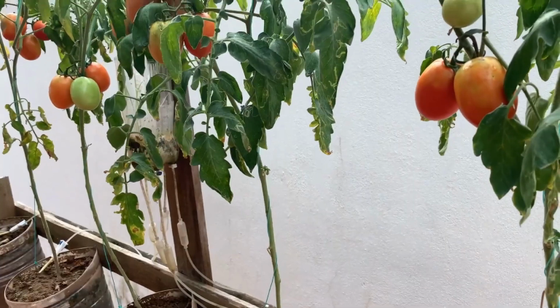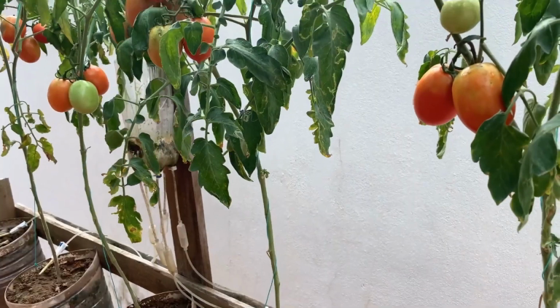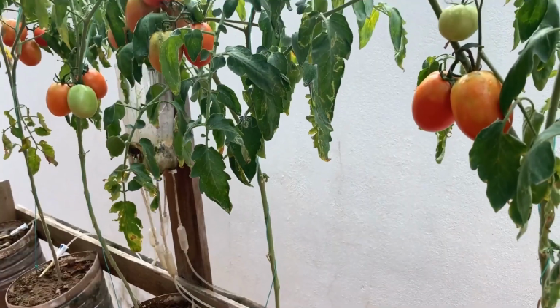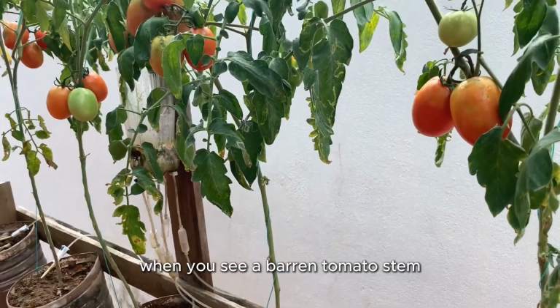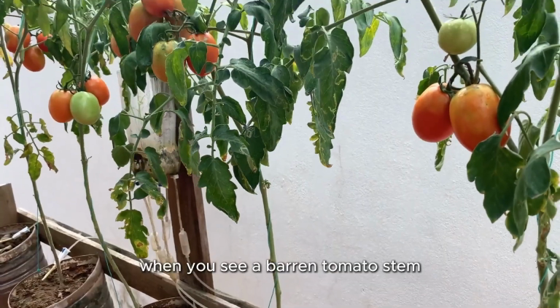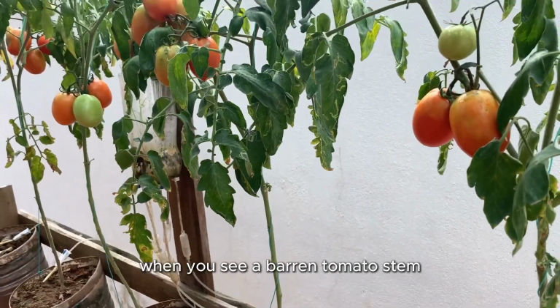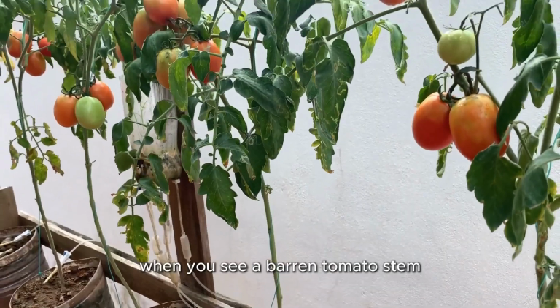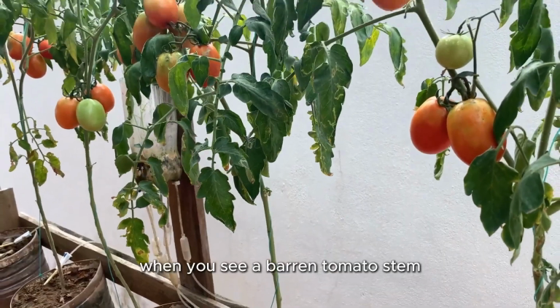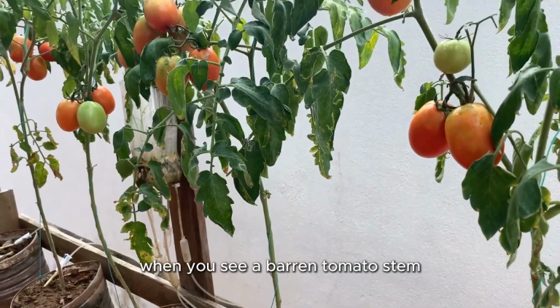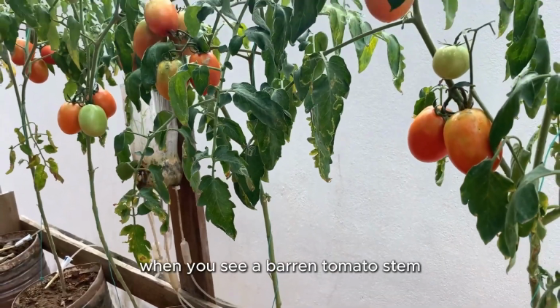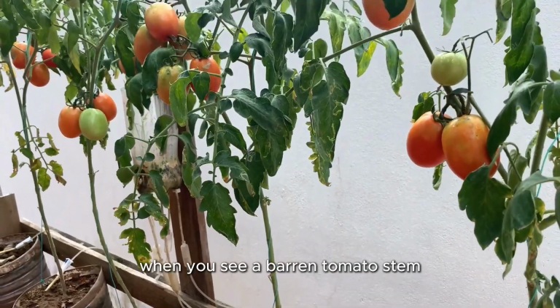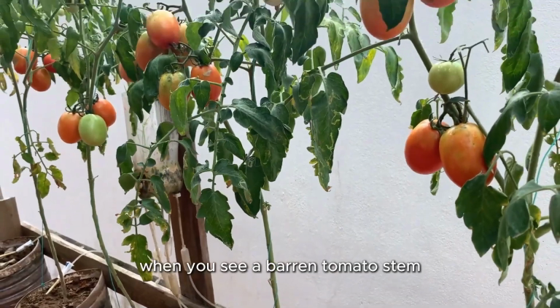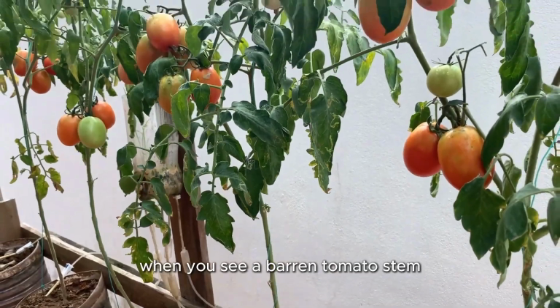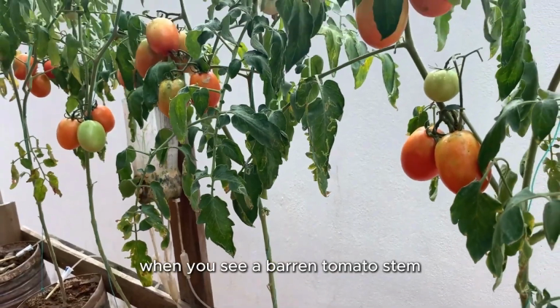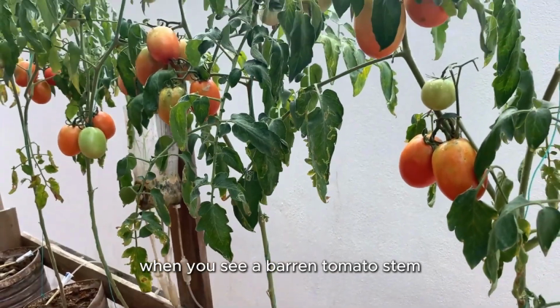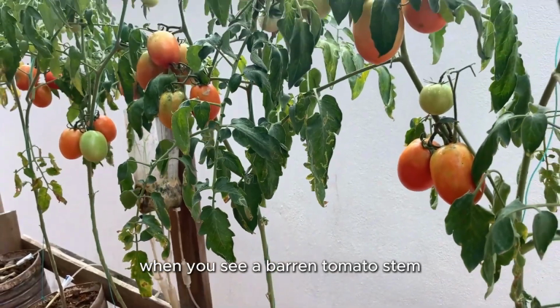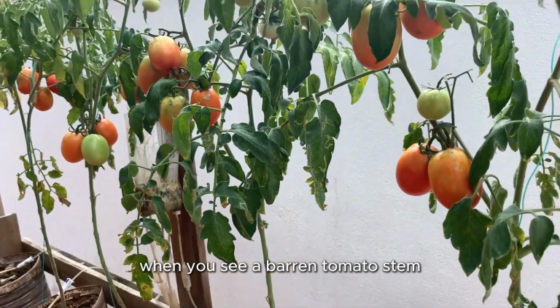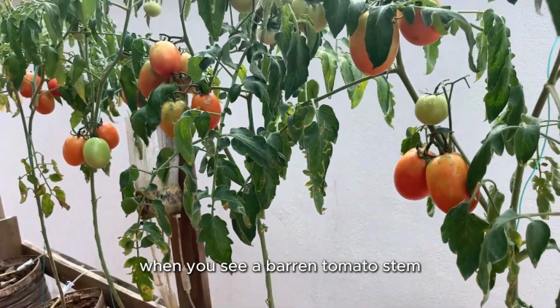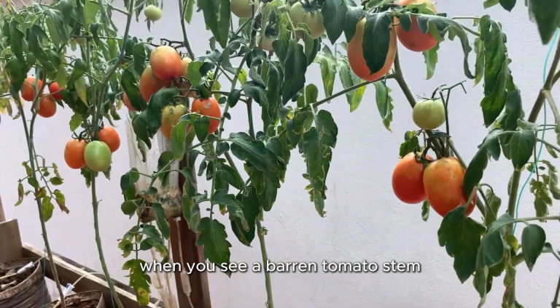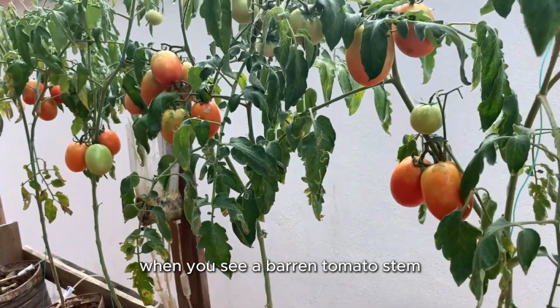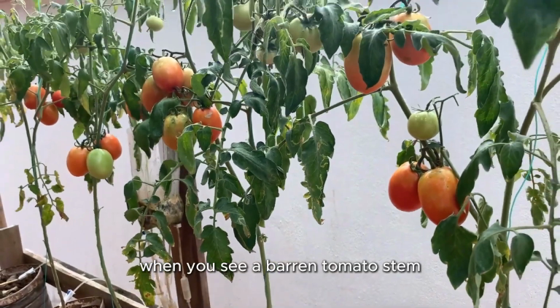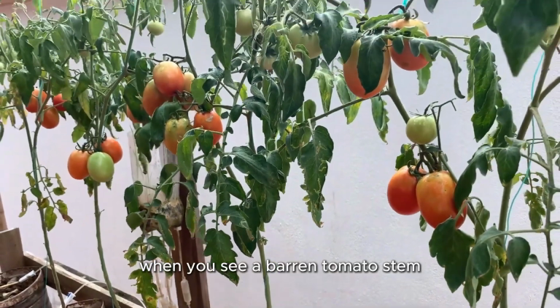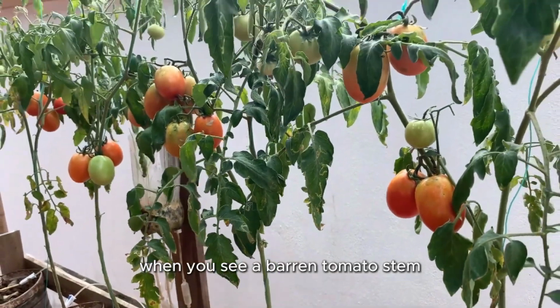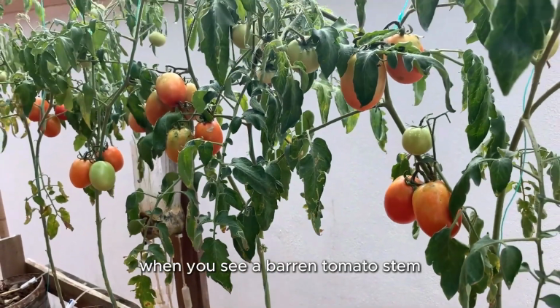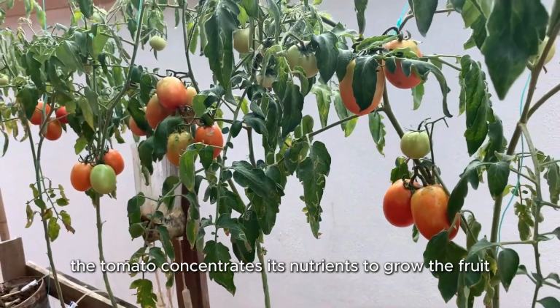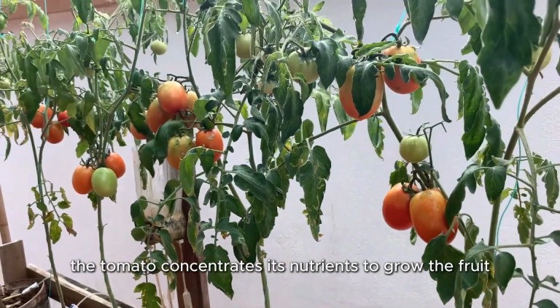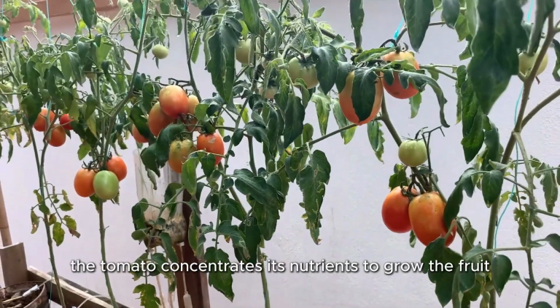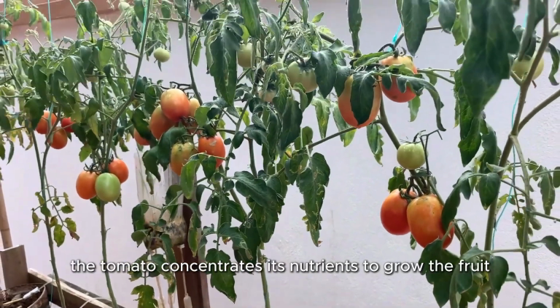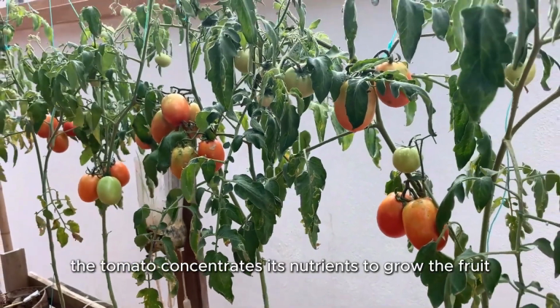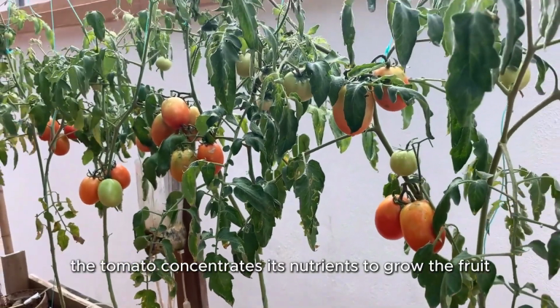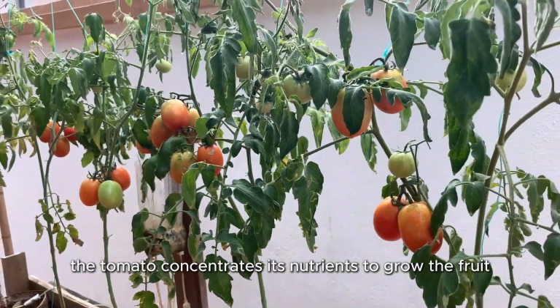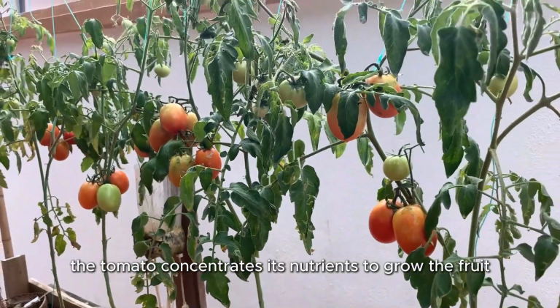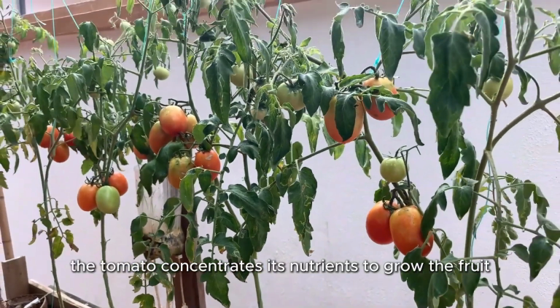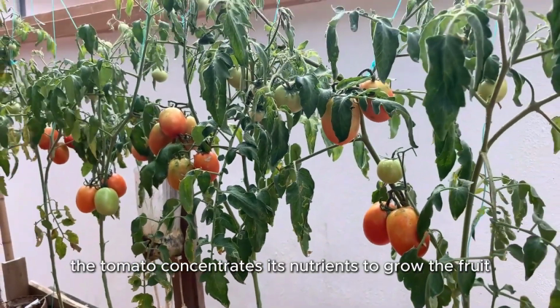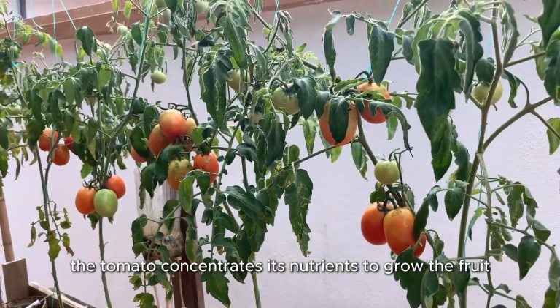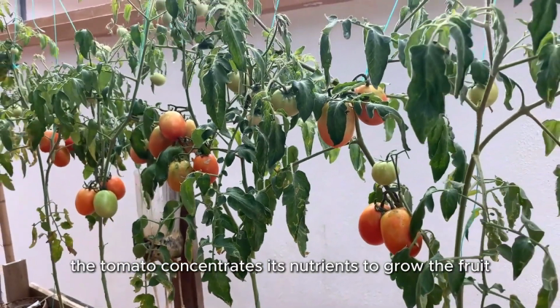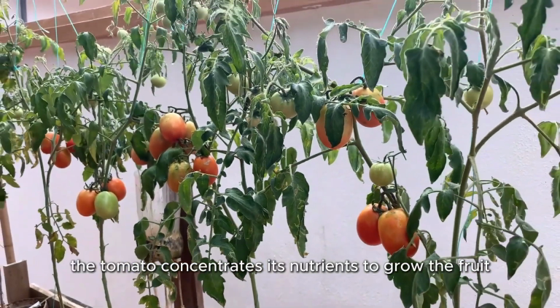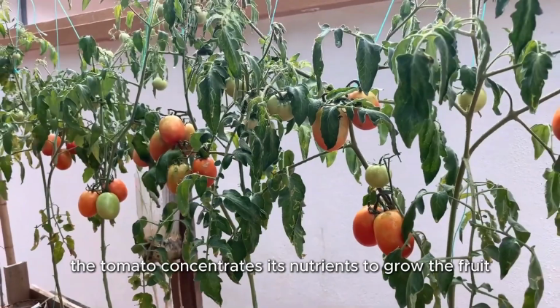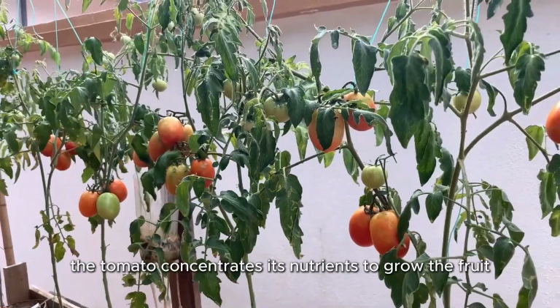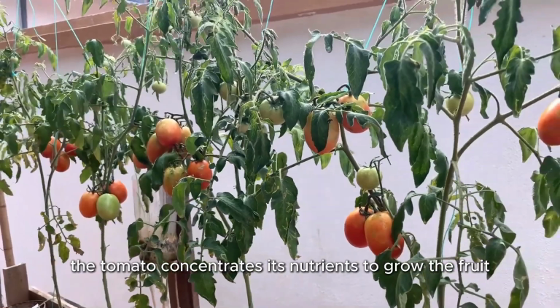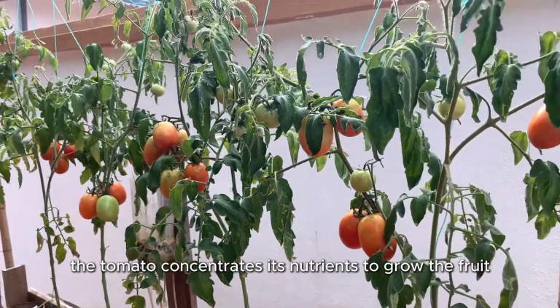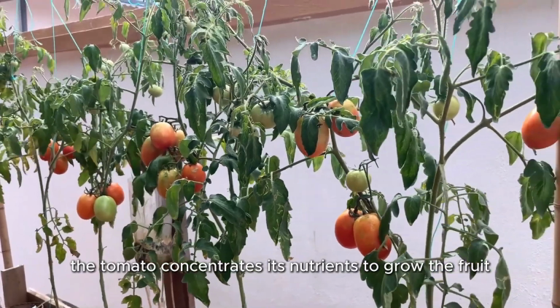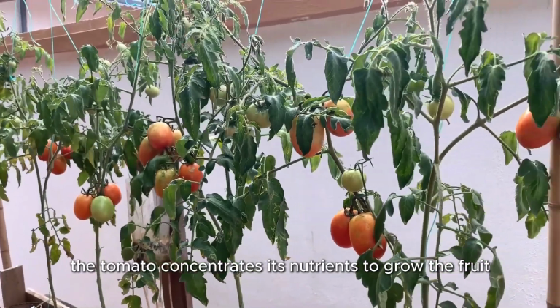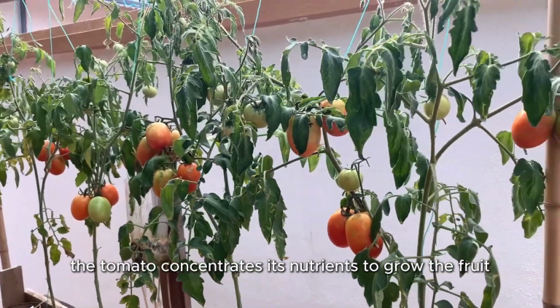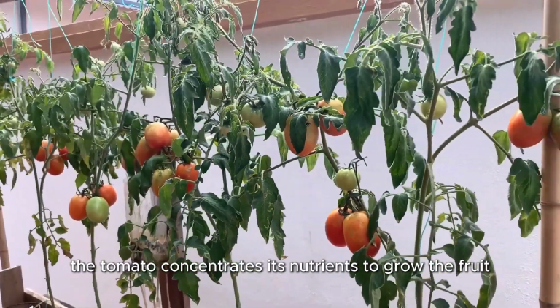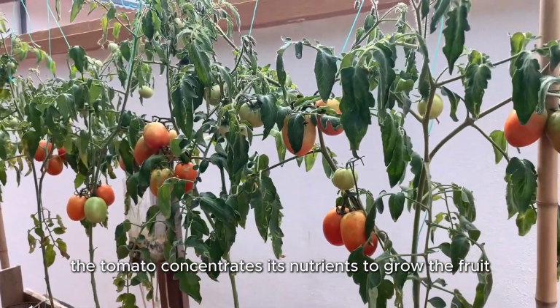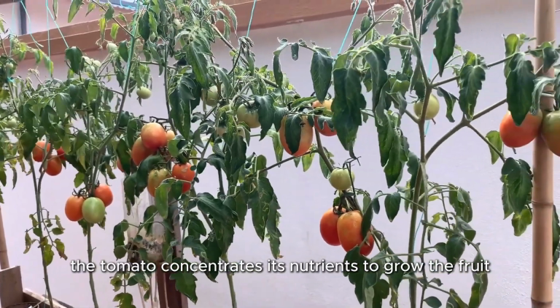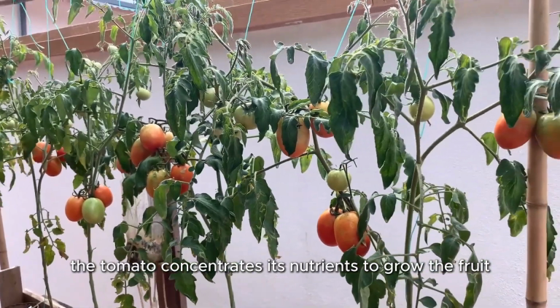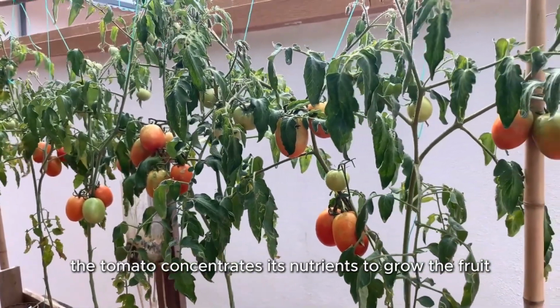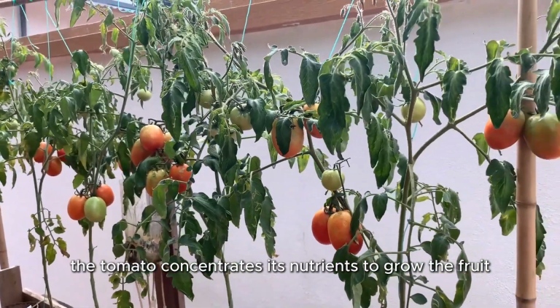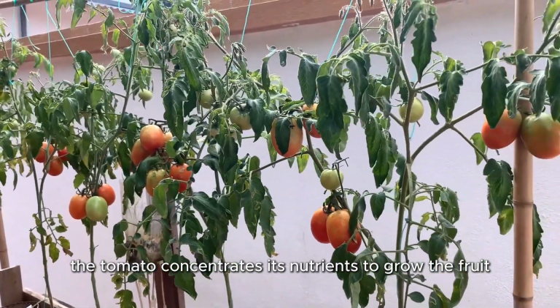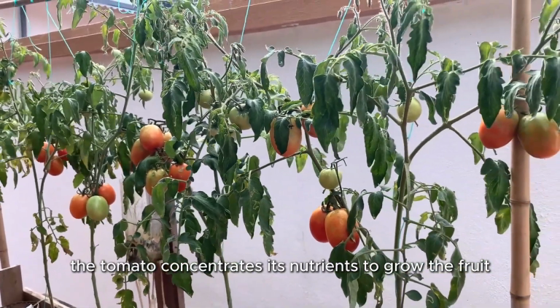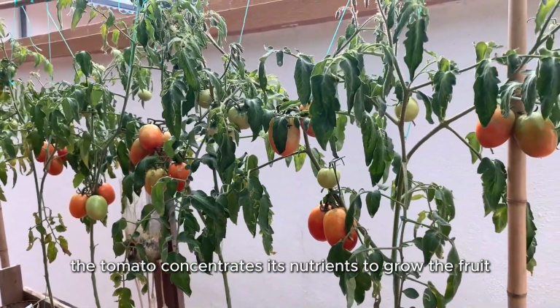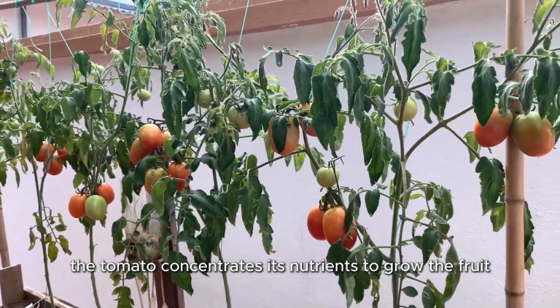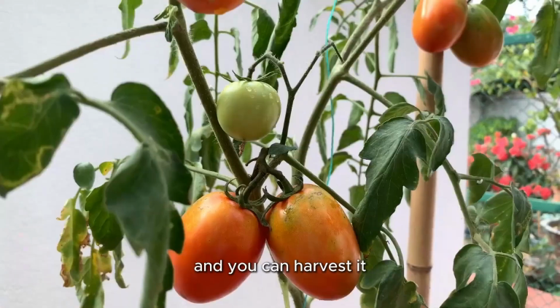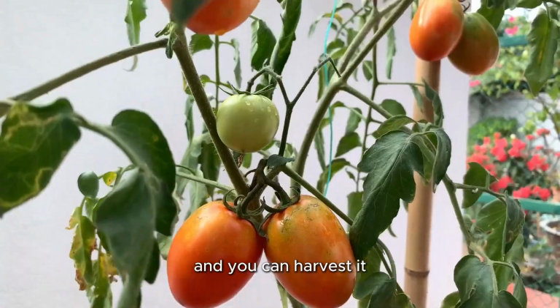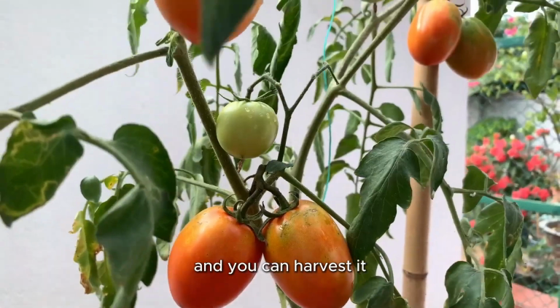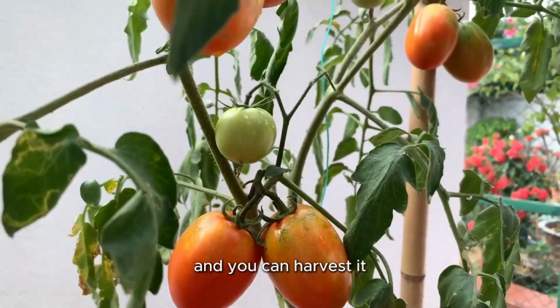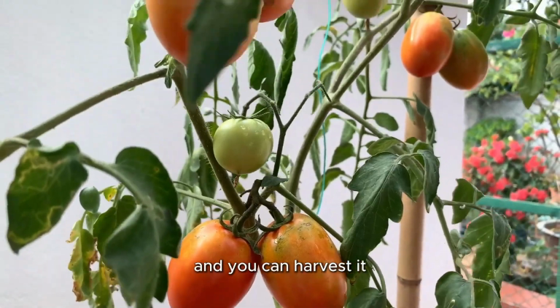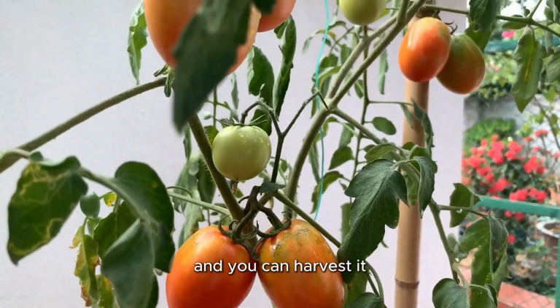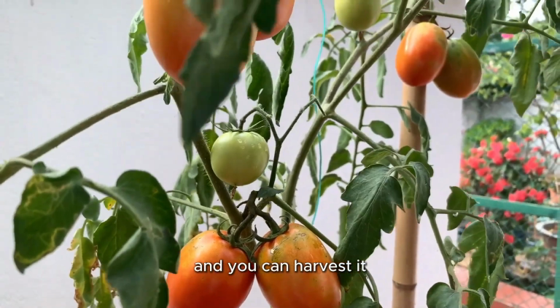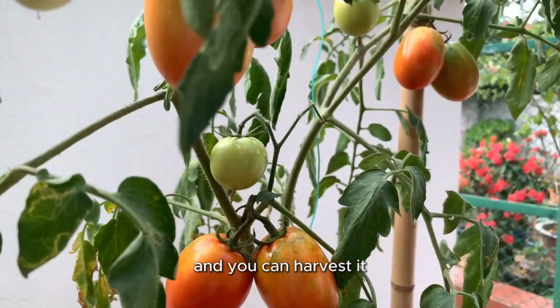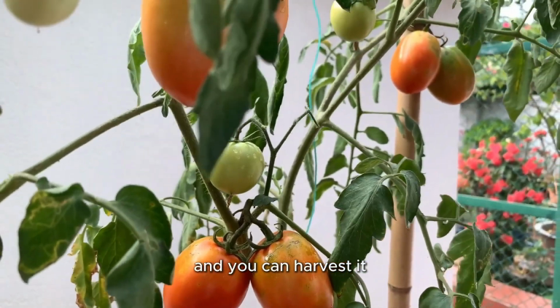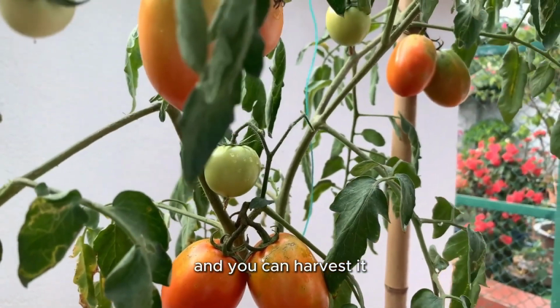When you see a barren tomato stem, the tomato concentrates its nutrients to grow the fruit and you can harvest it.